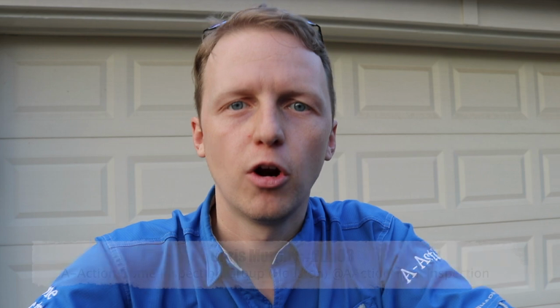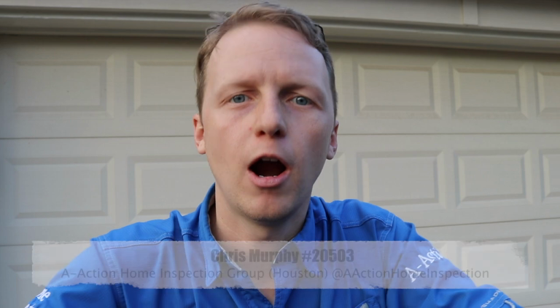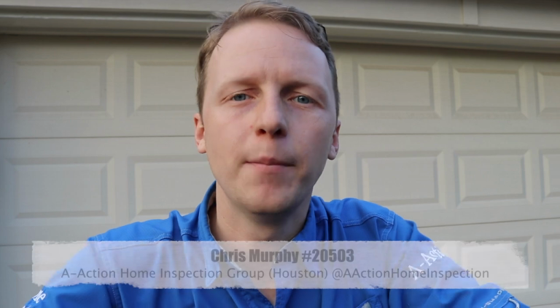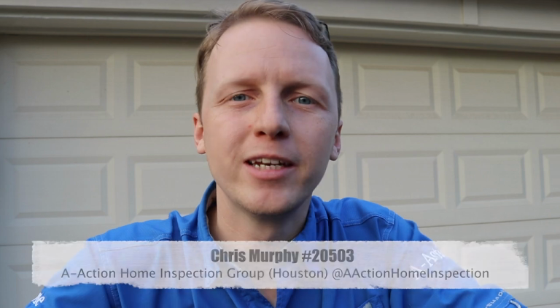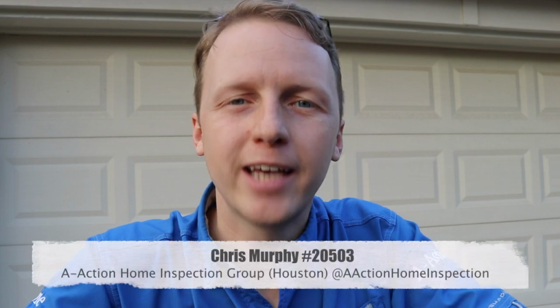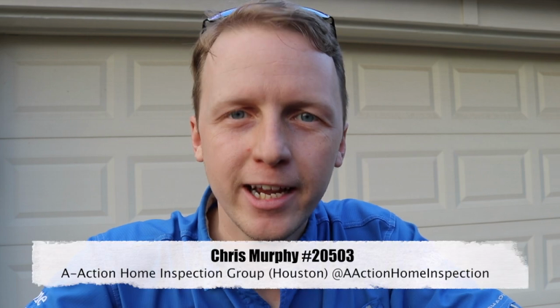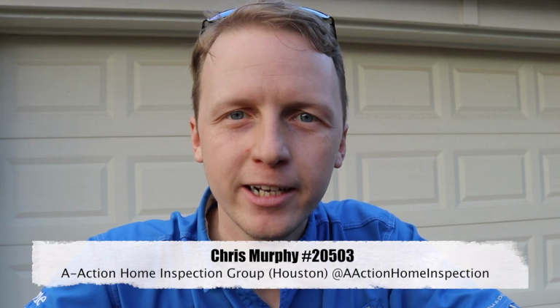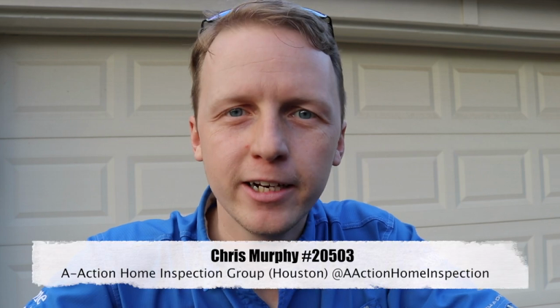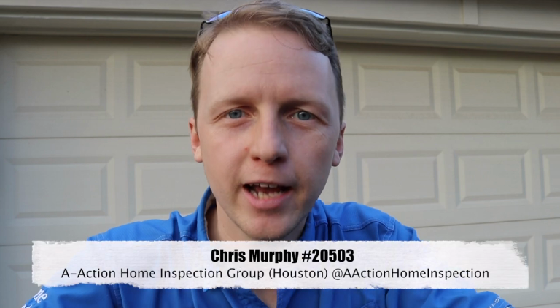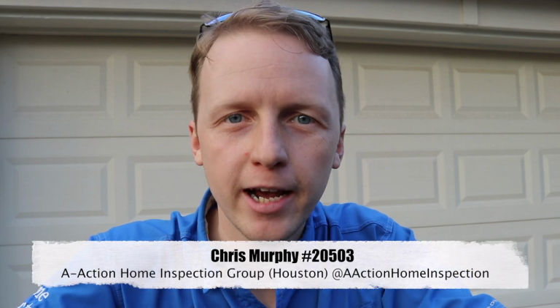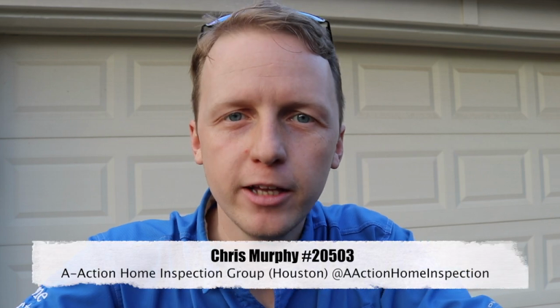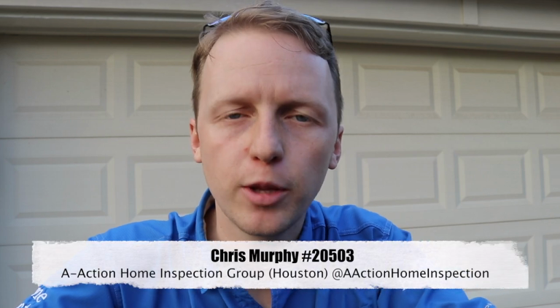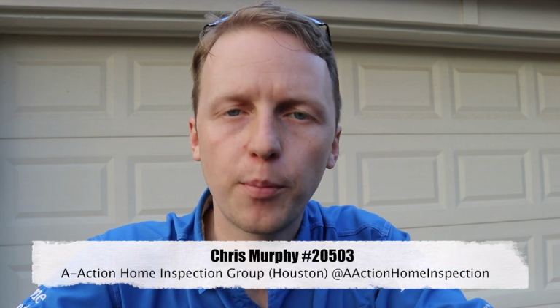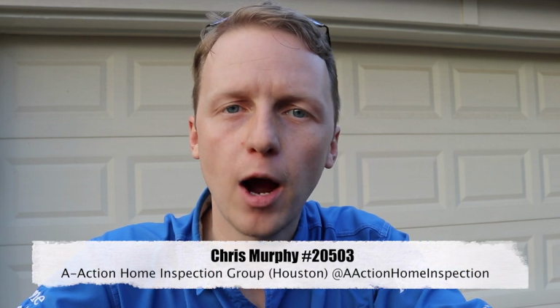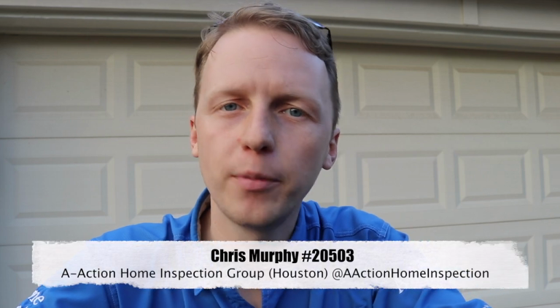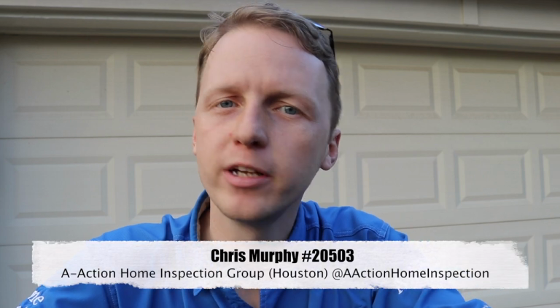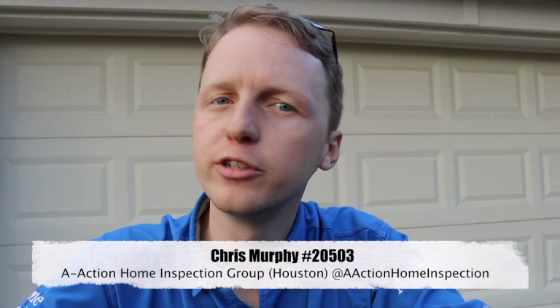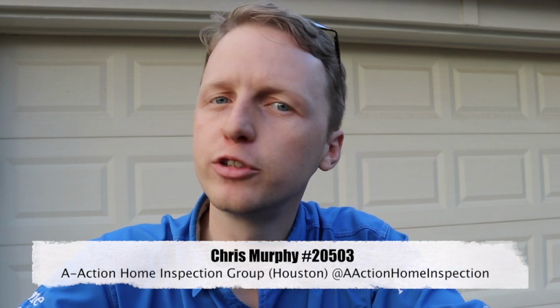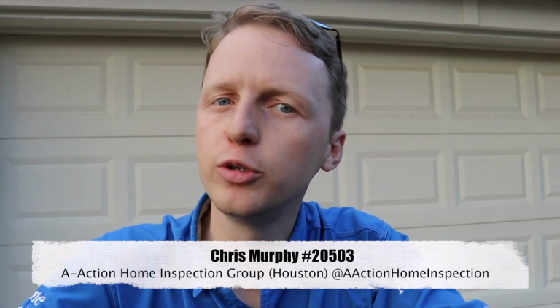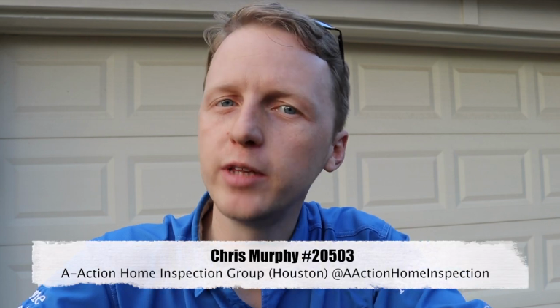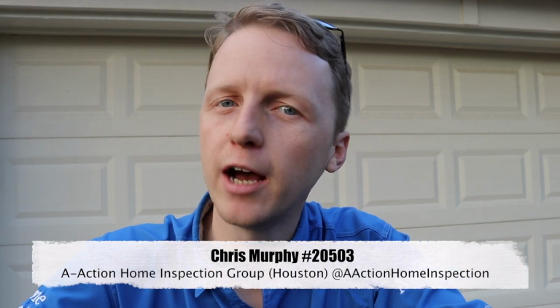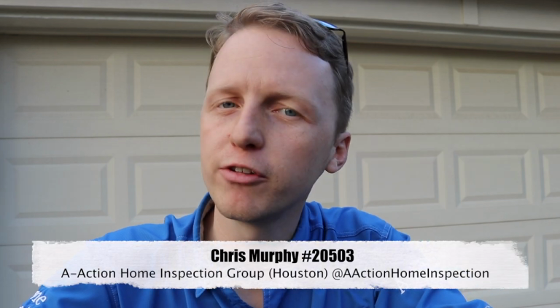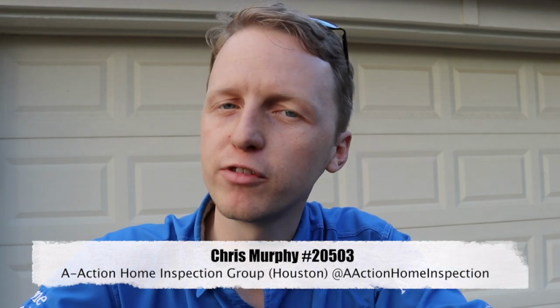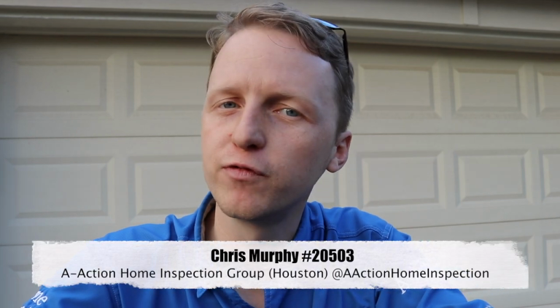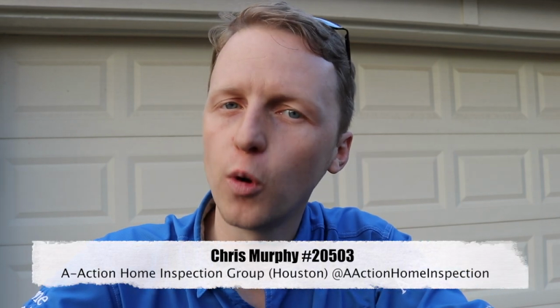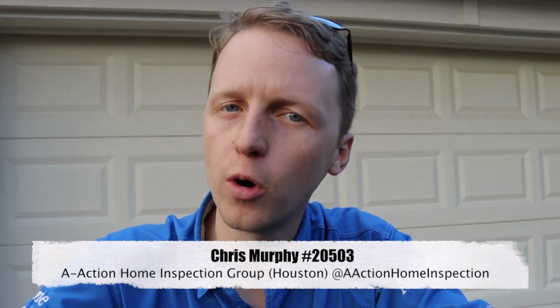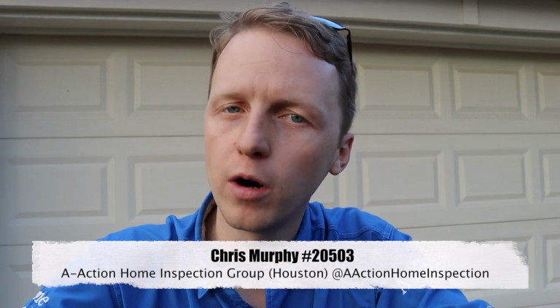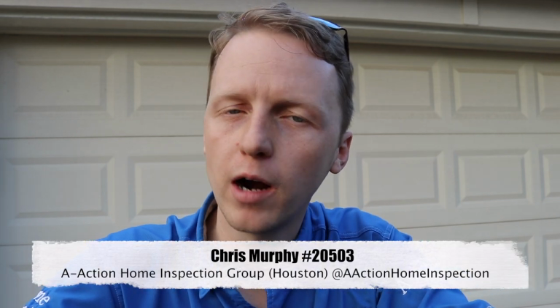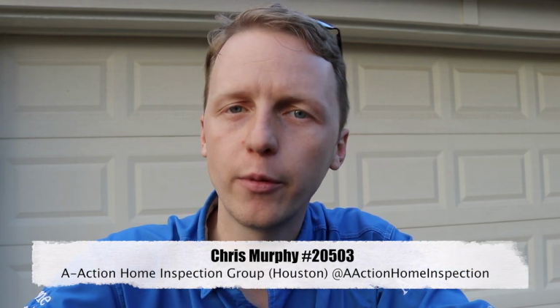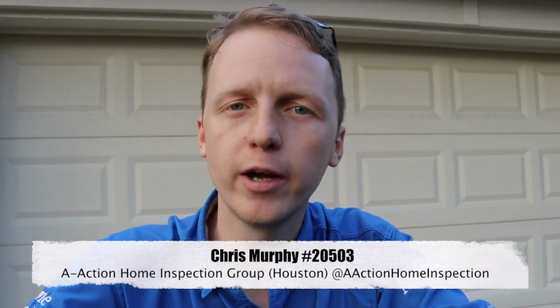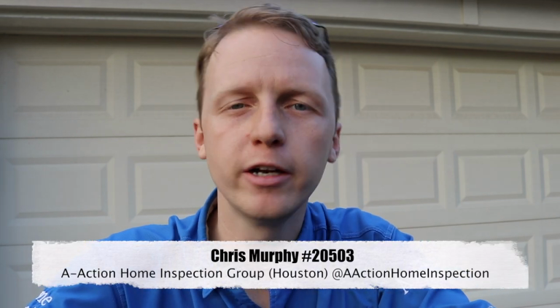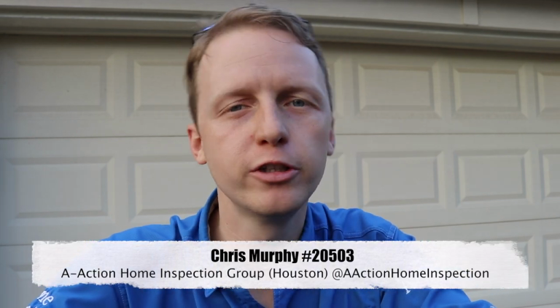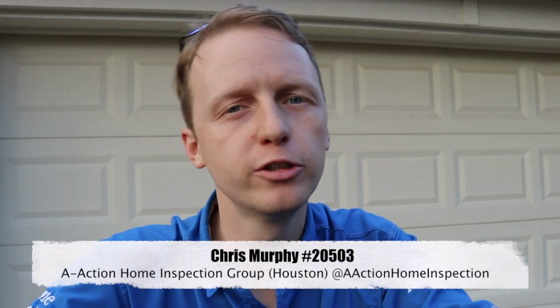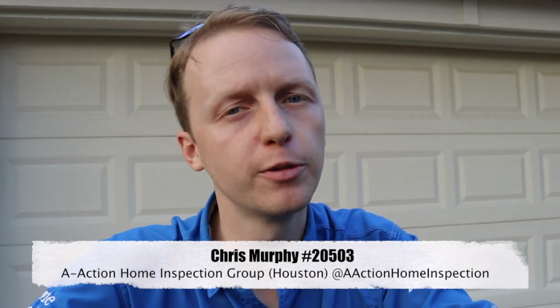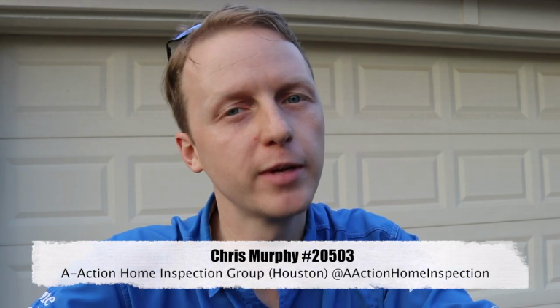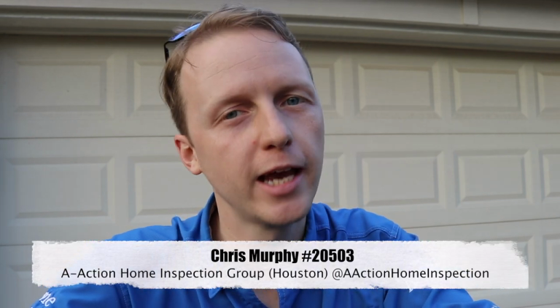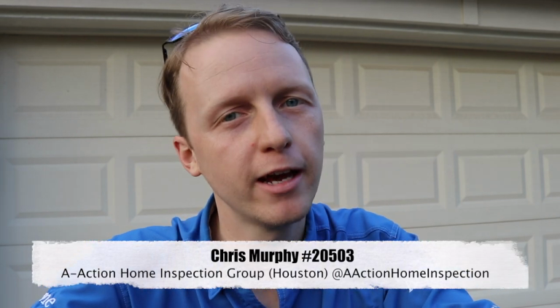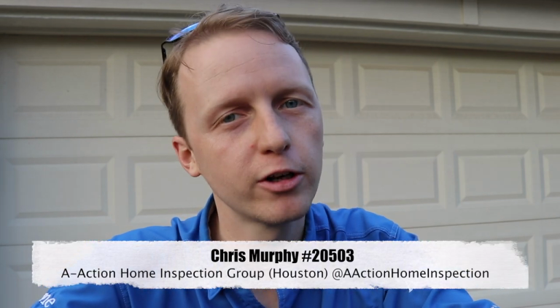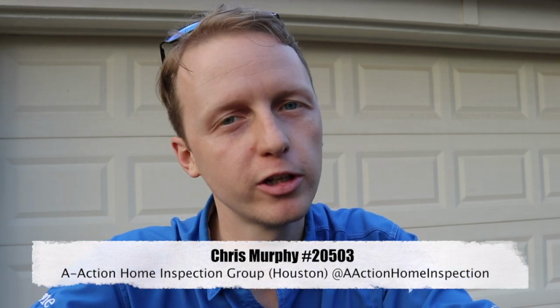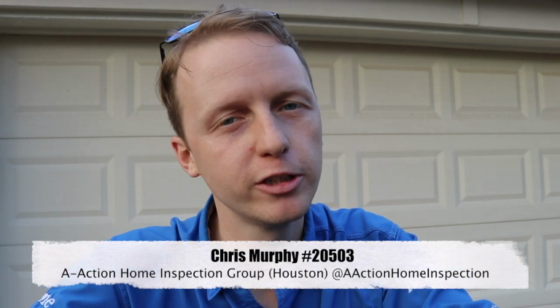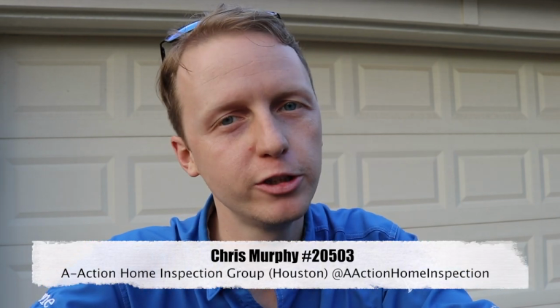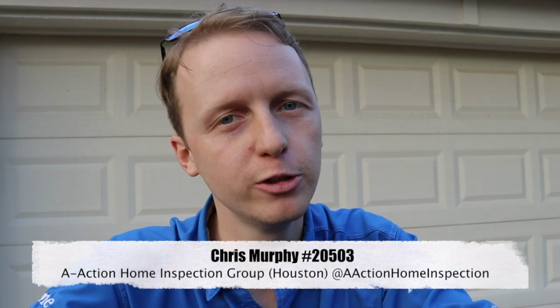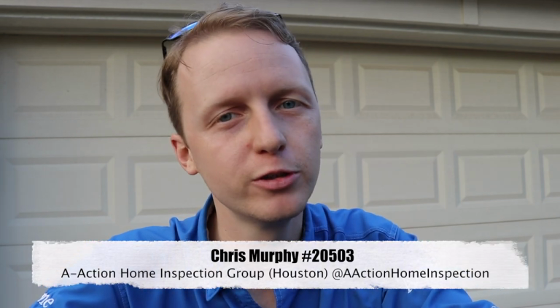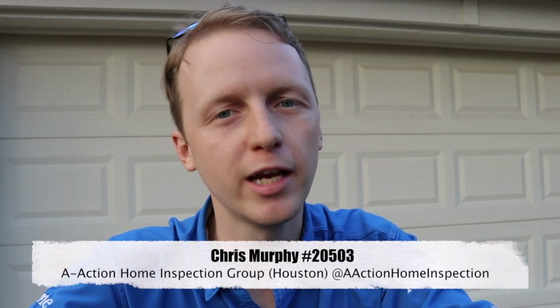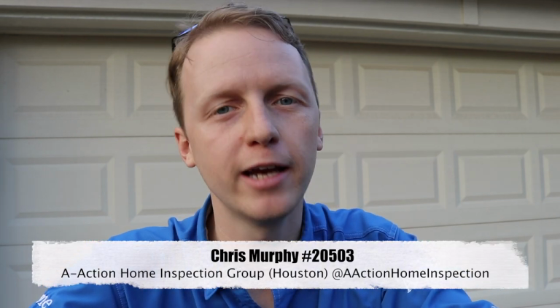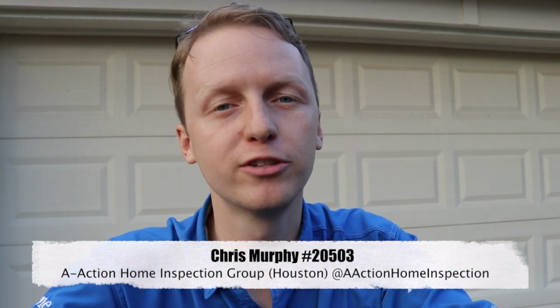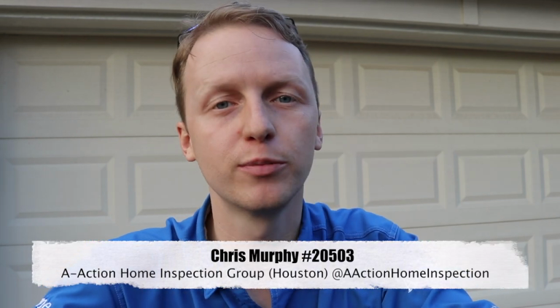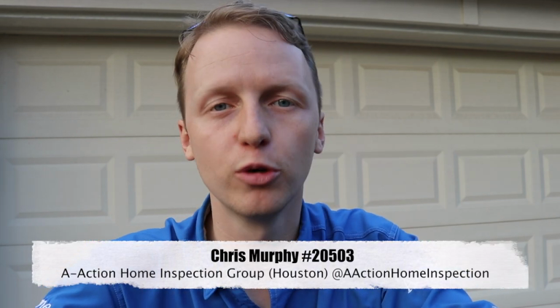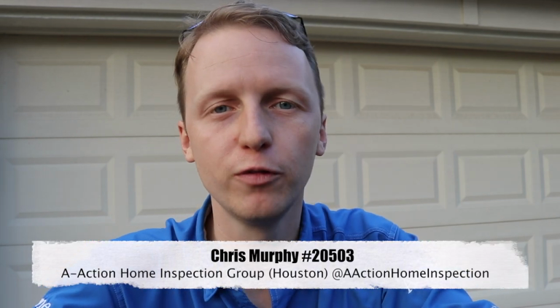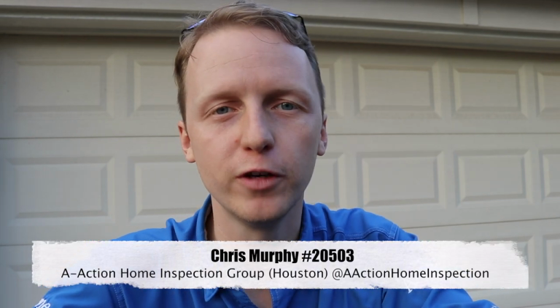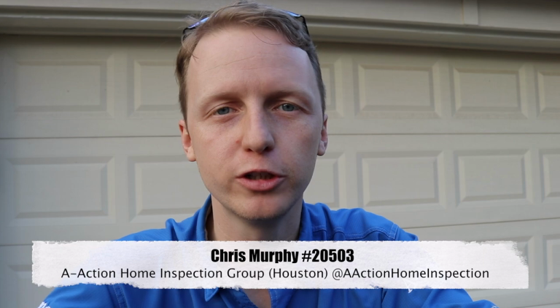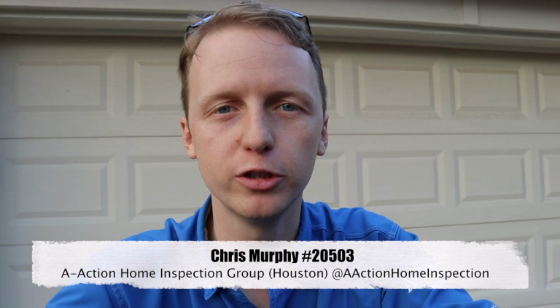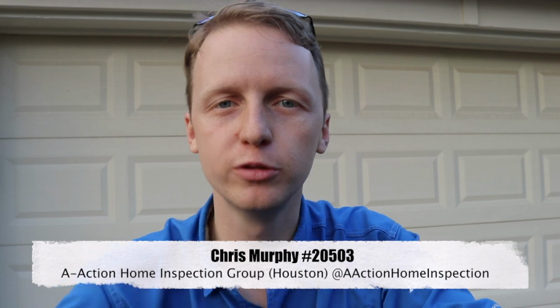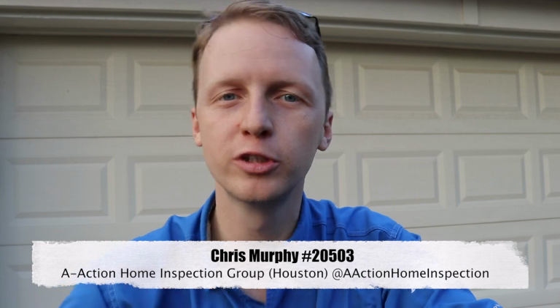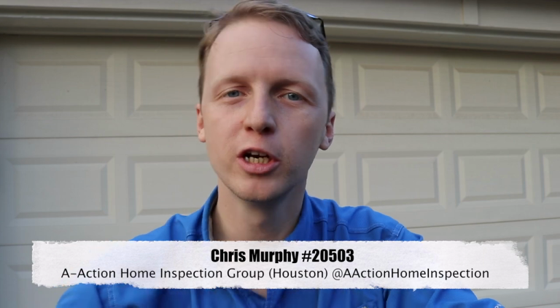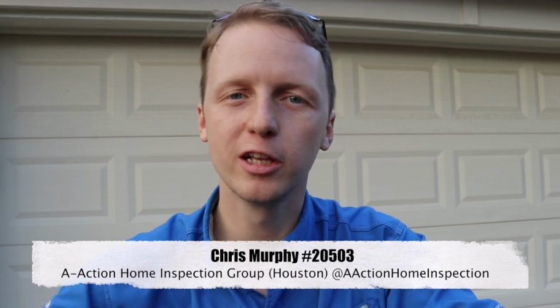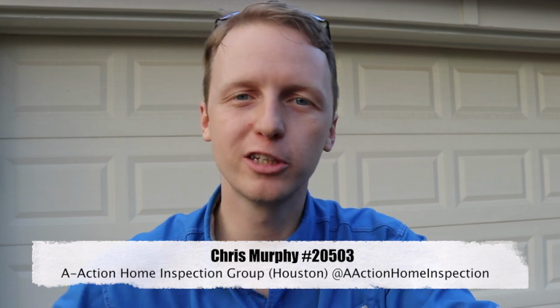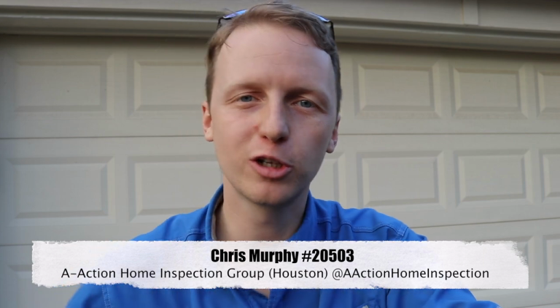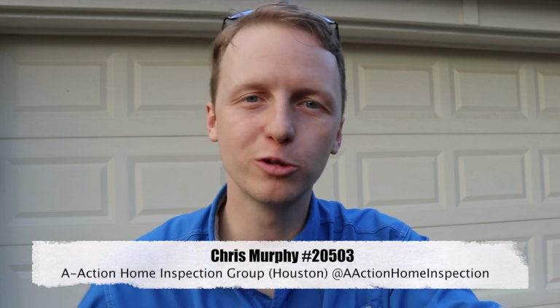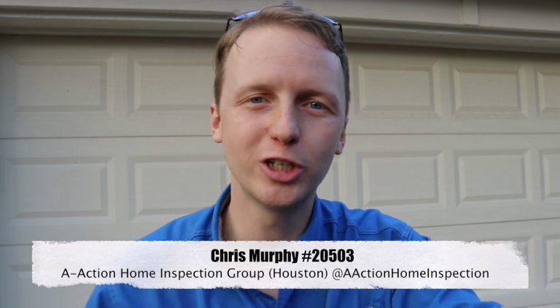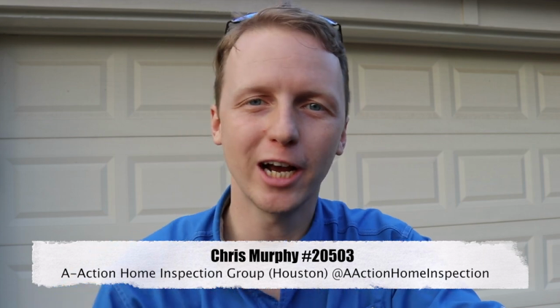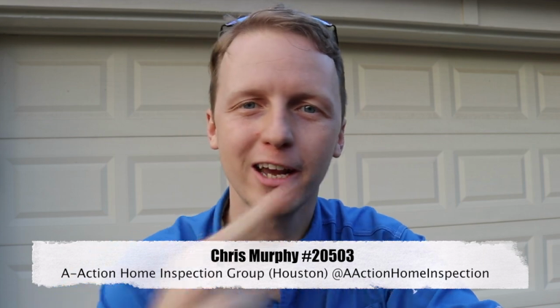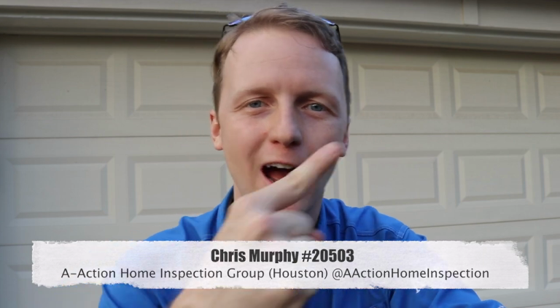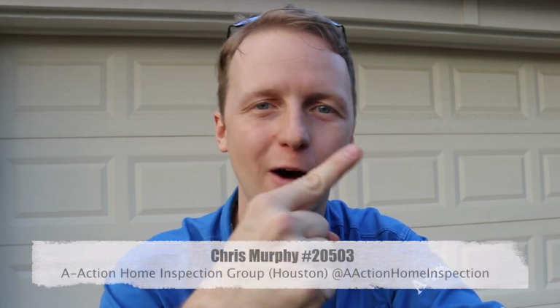I'm in Katy today. The property is 2004. I ran into some mechanical issues and some roof issues. Let's go check it out.